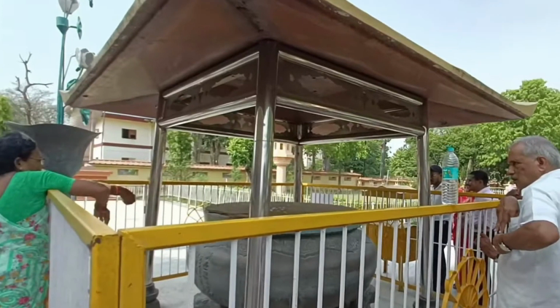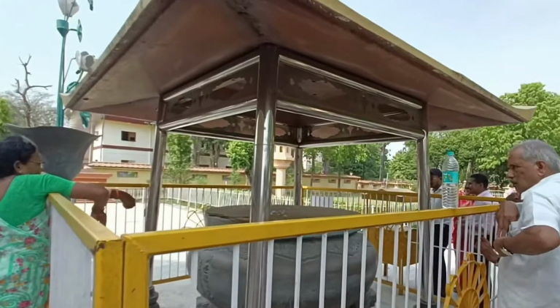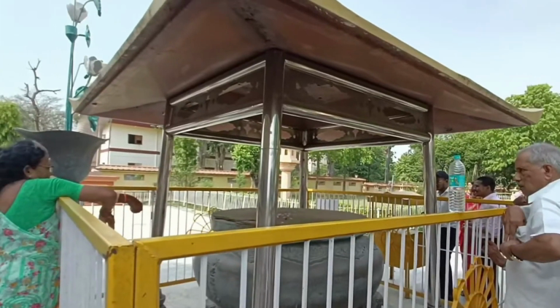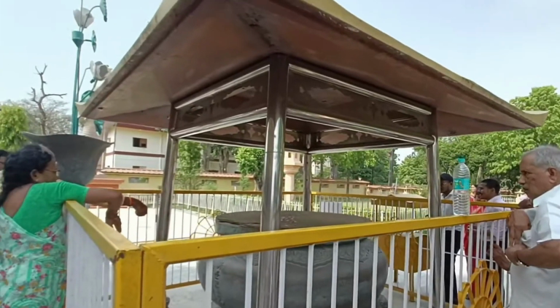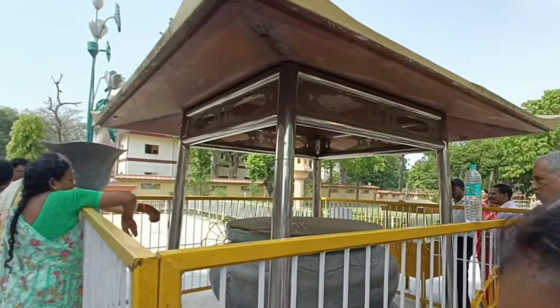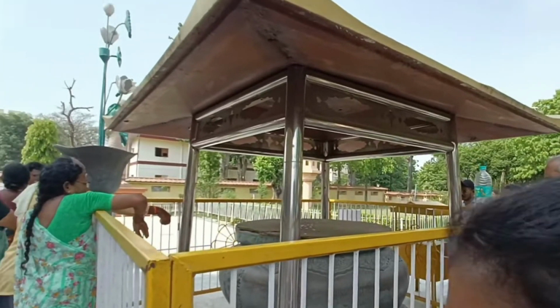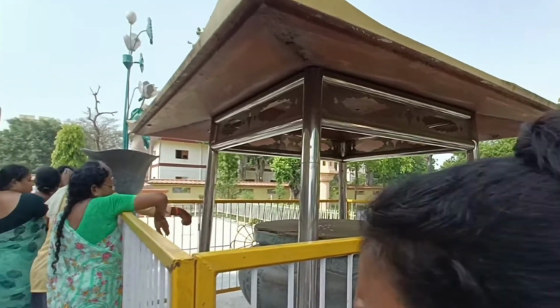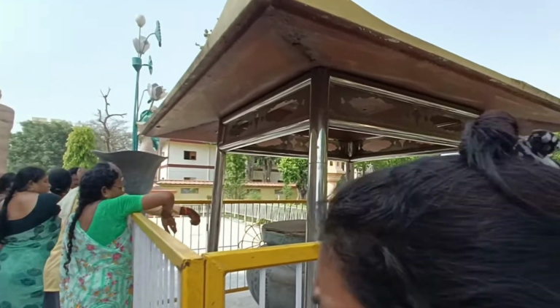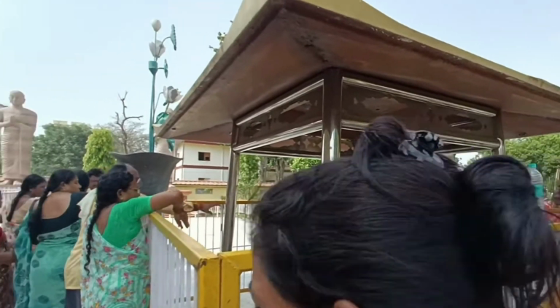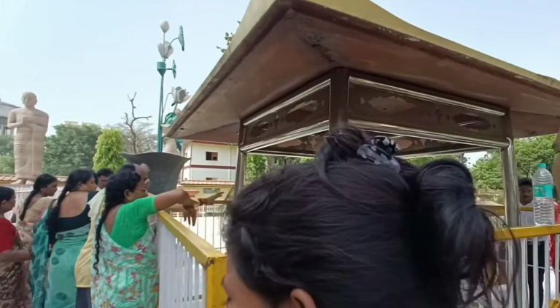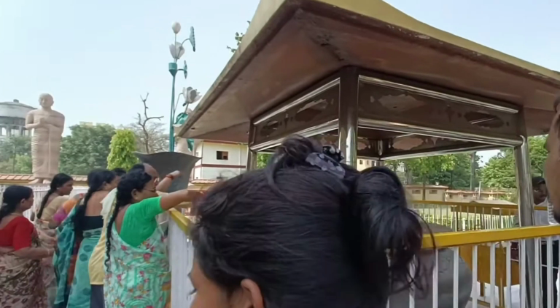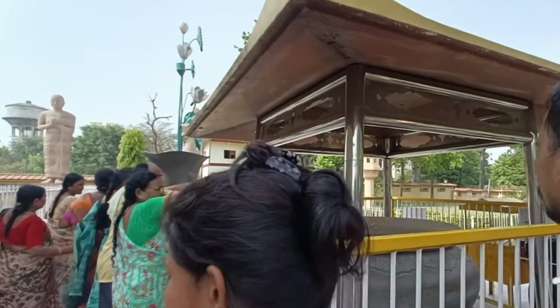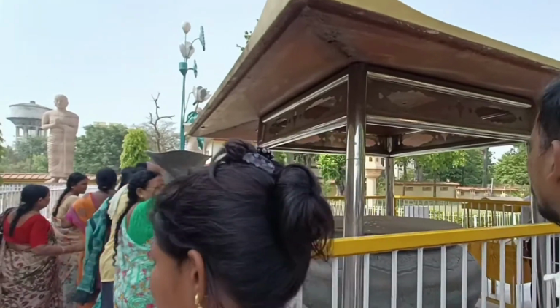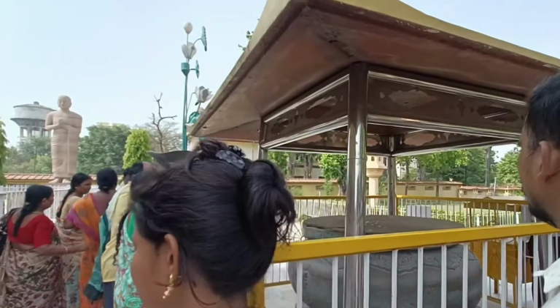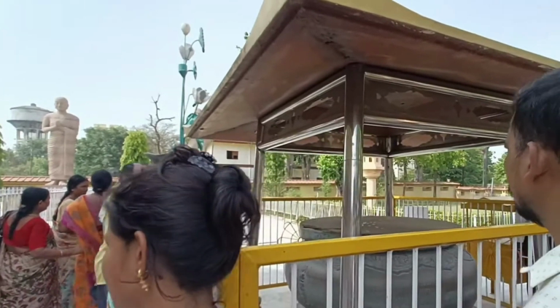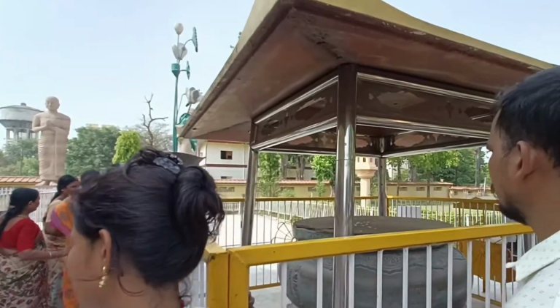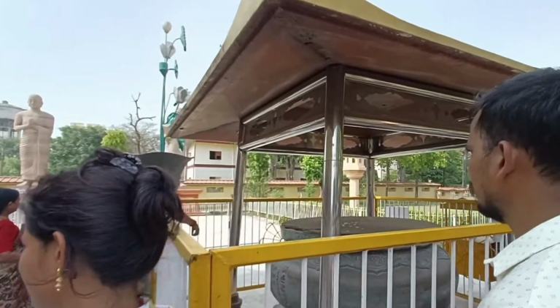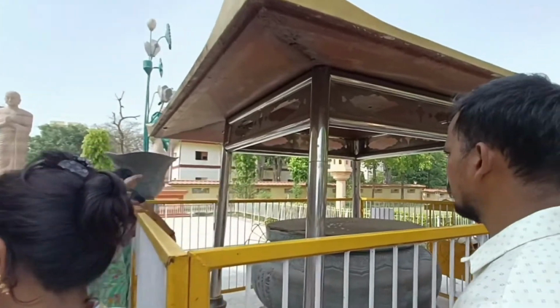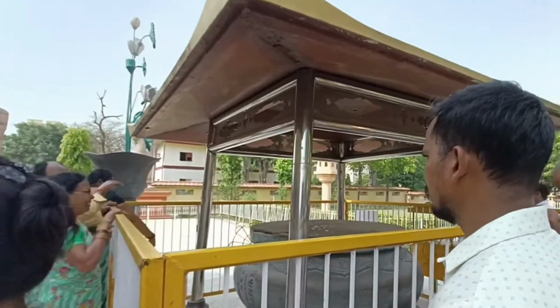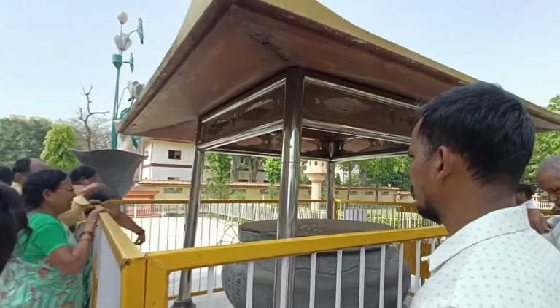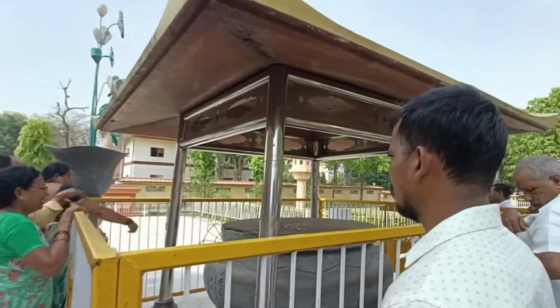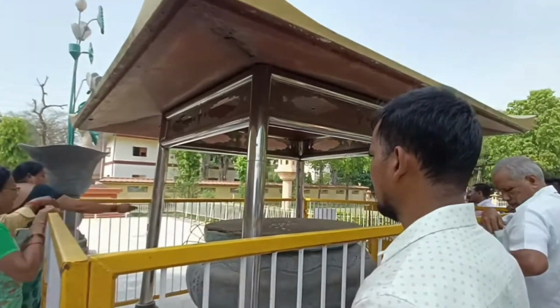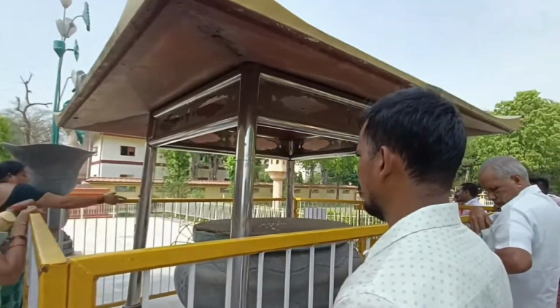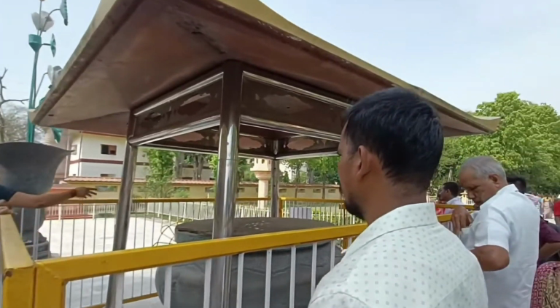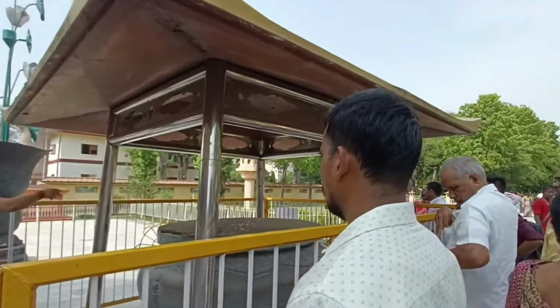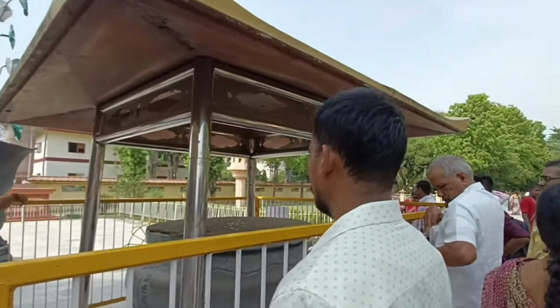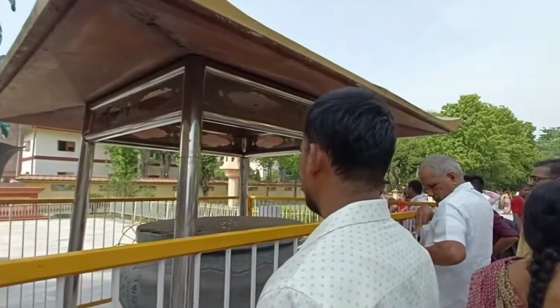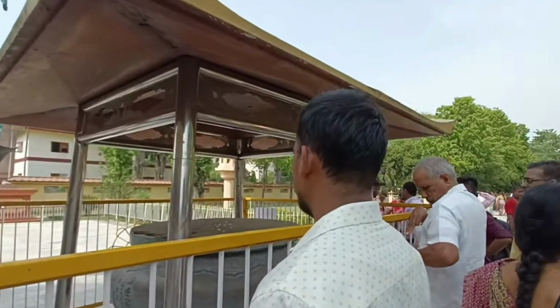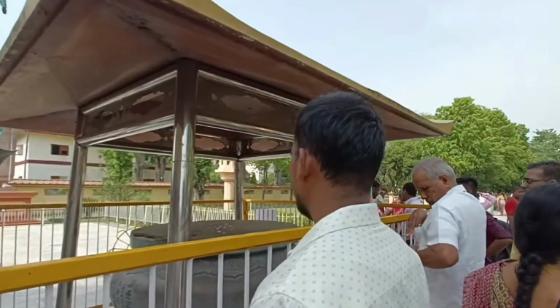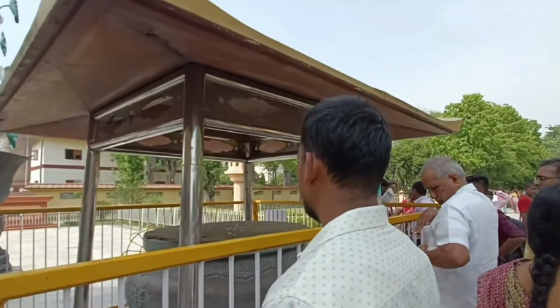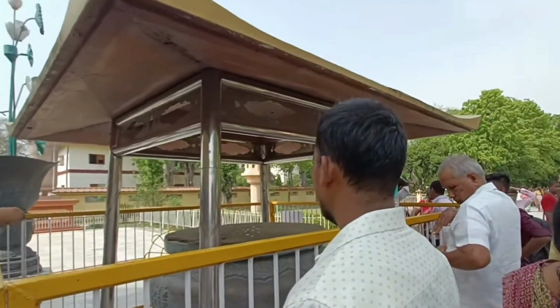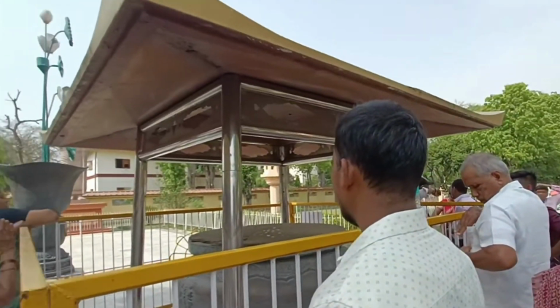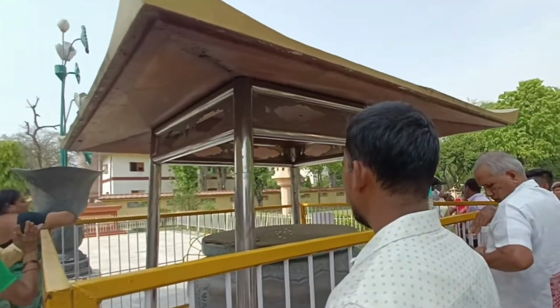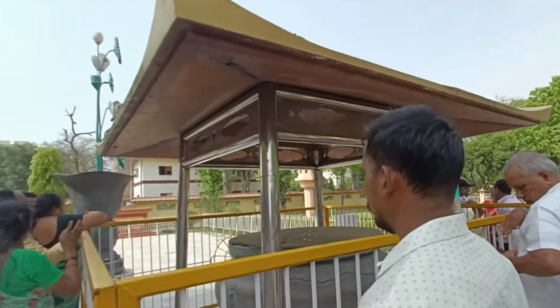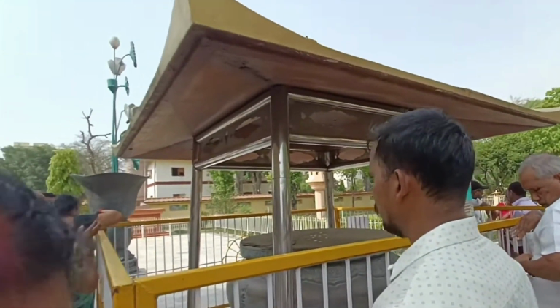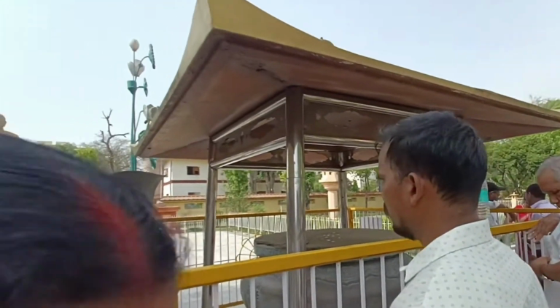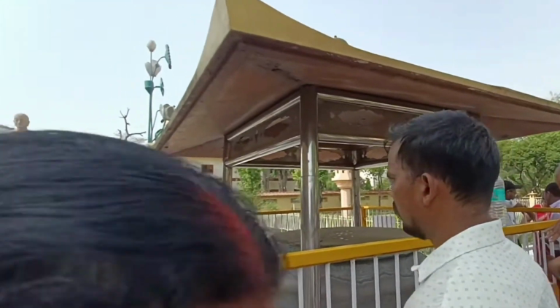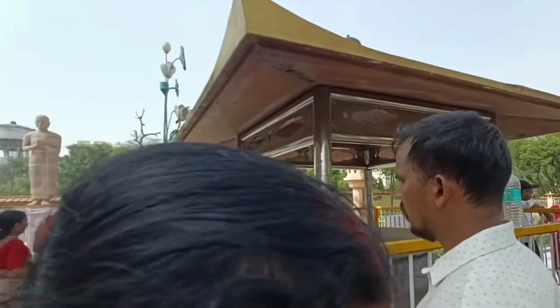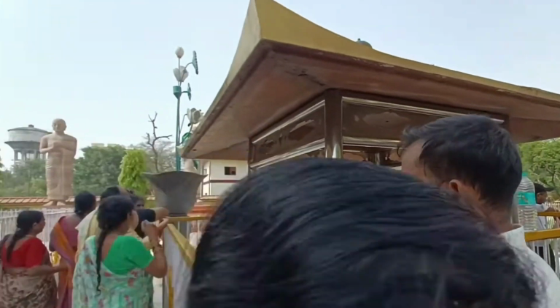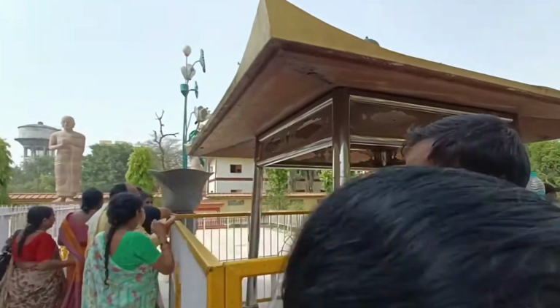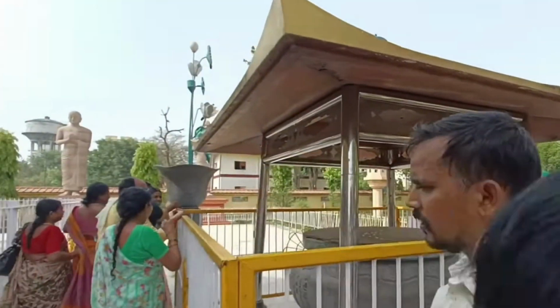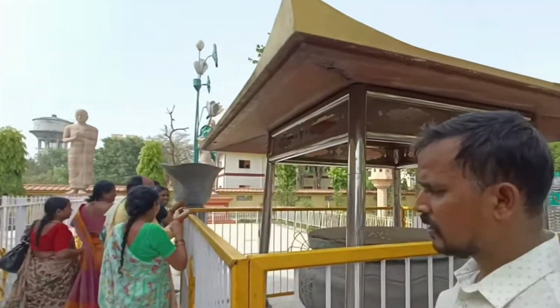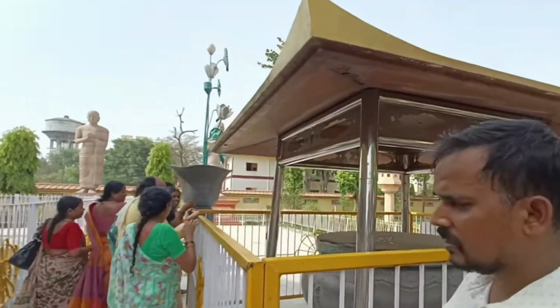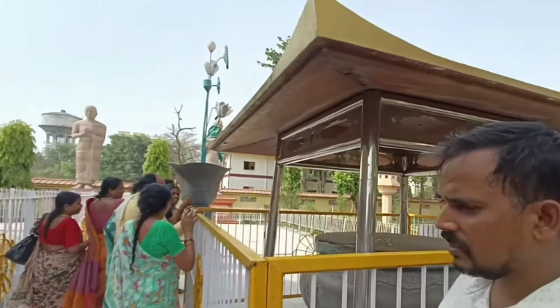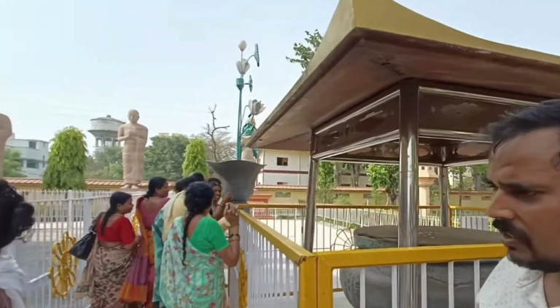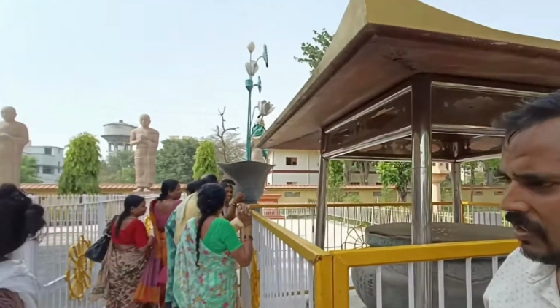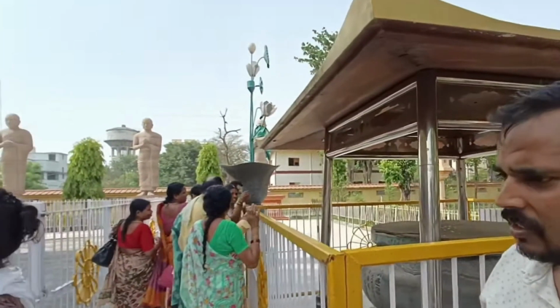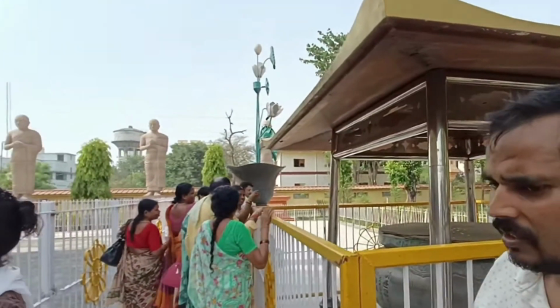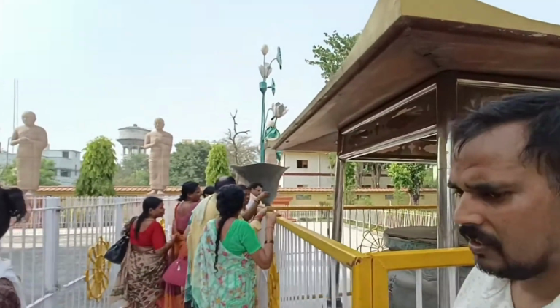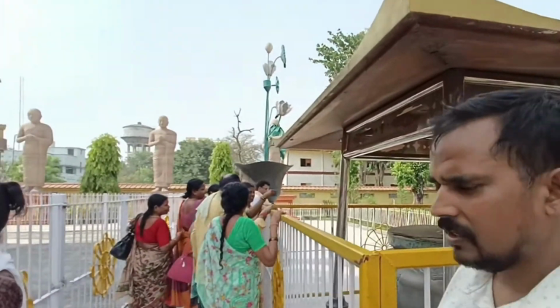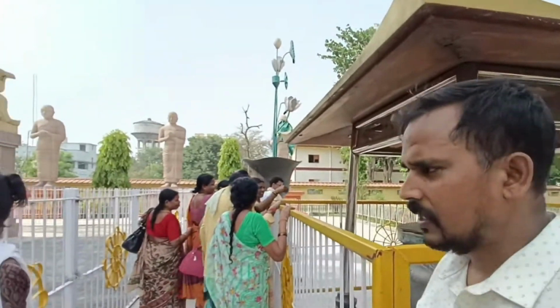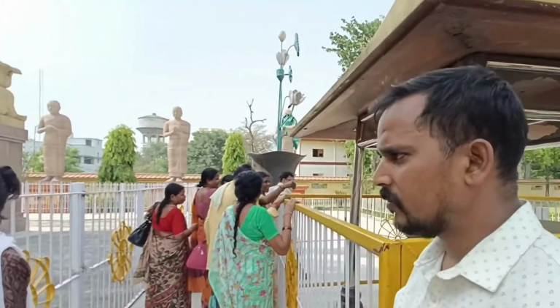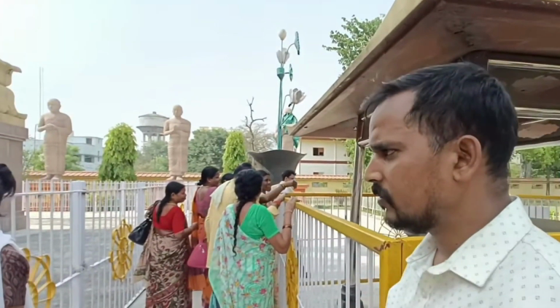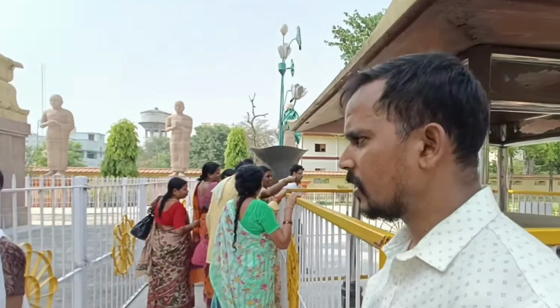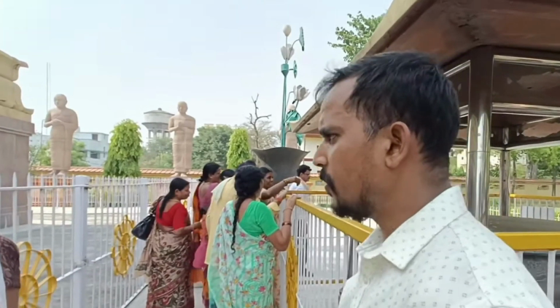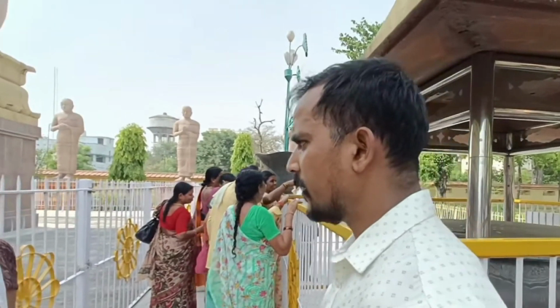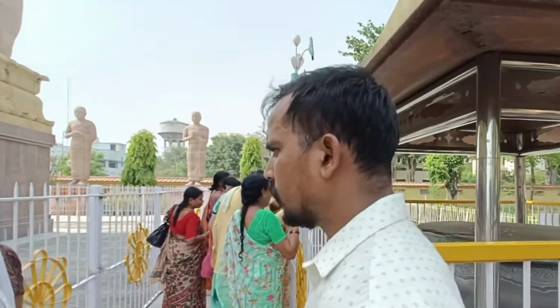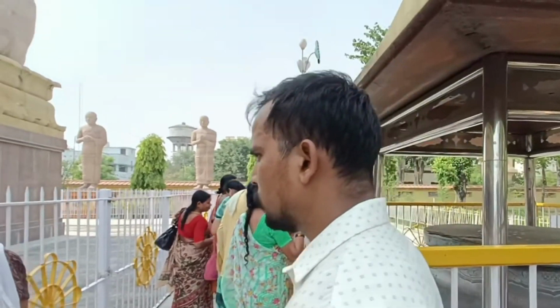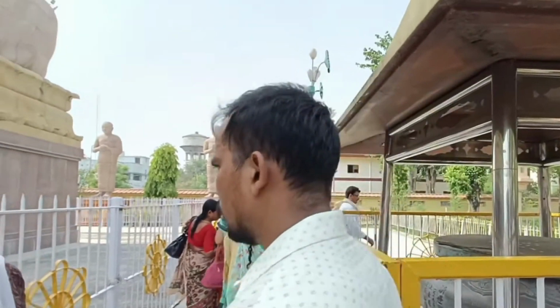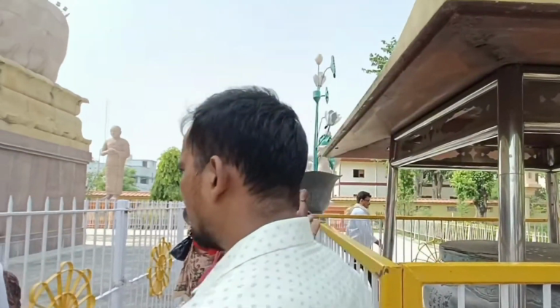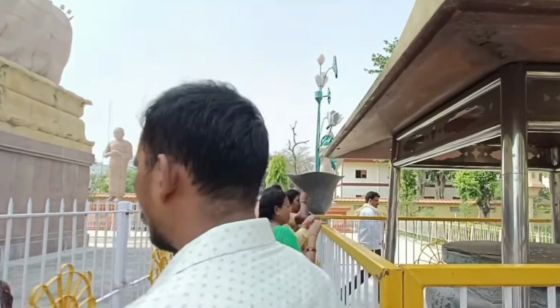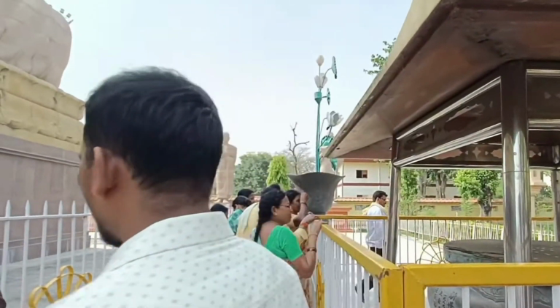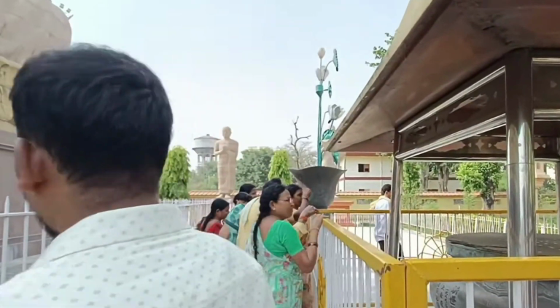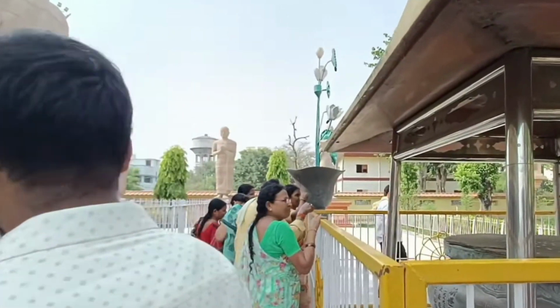So friends, what you are seeing is that people throw a Sikkha (coin) here and make a Manukamna (wish). It is said that the Manukamna will be fulfilled.